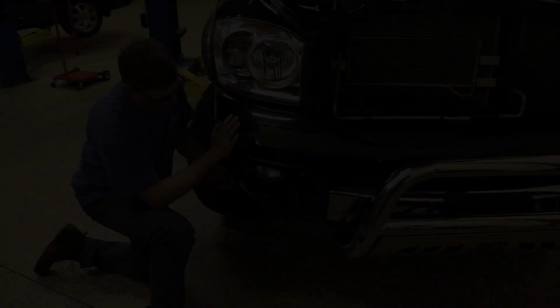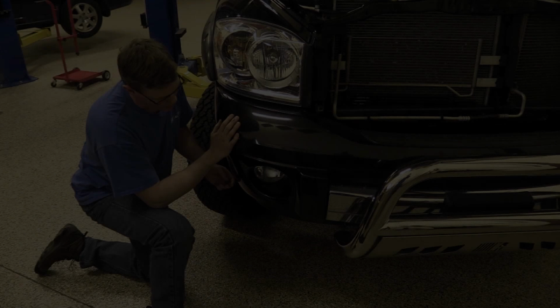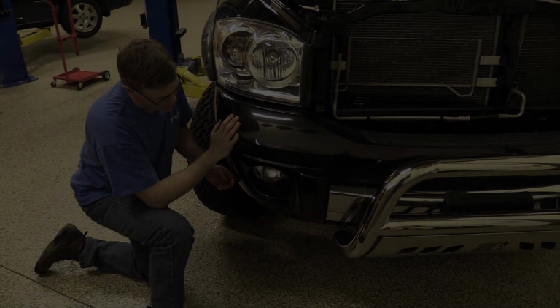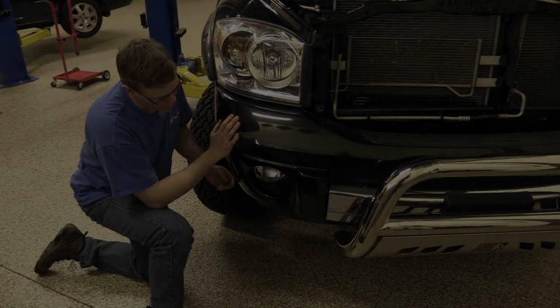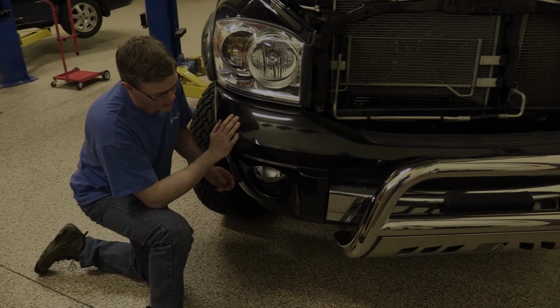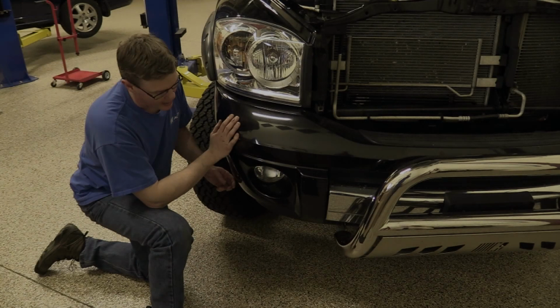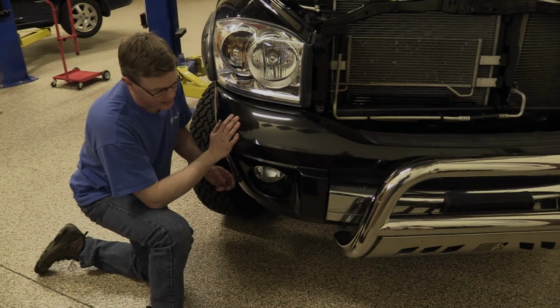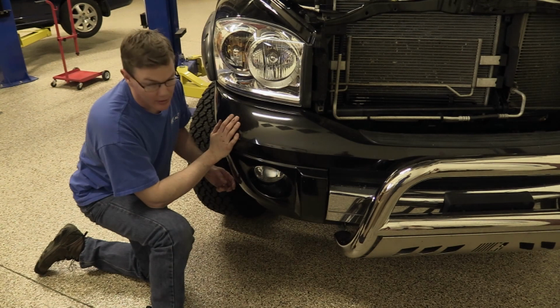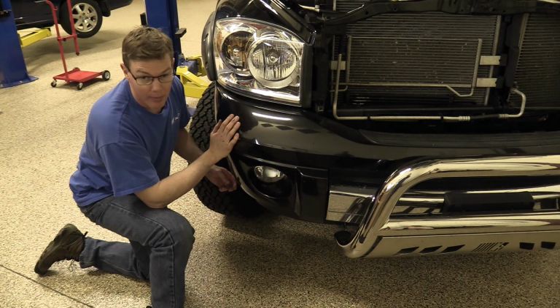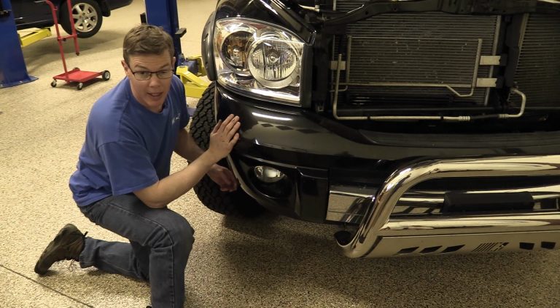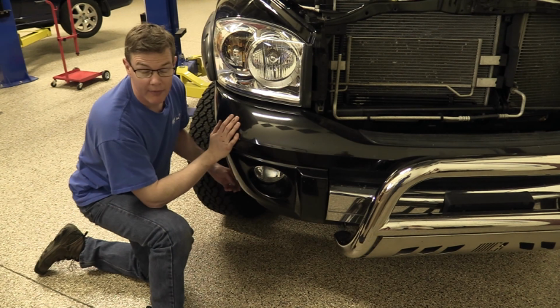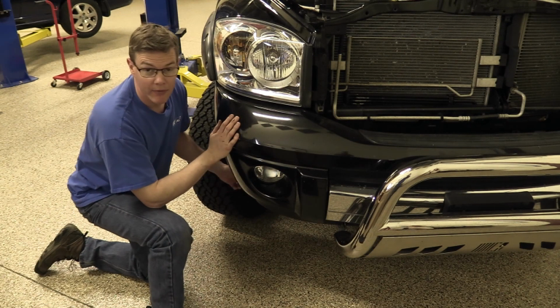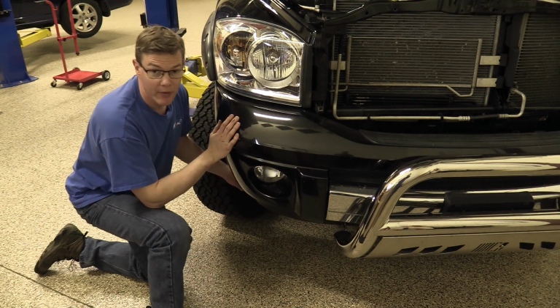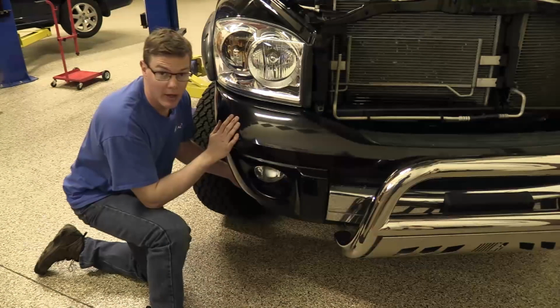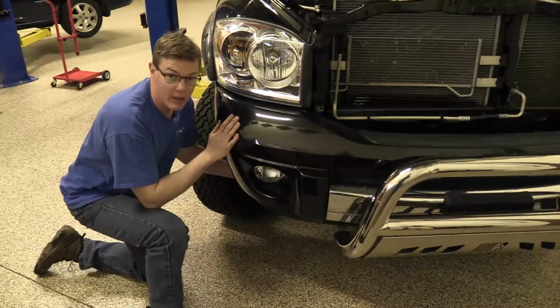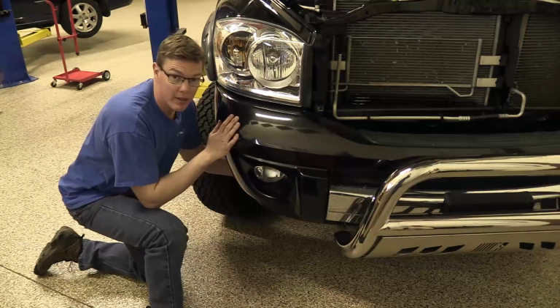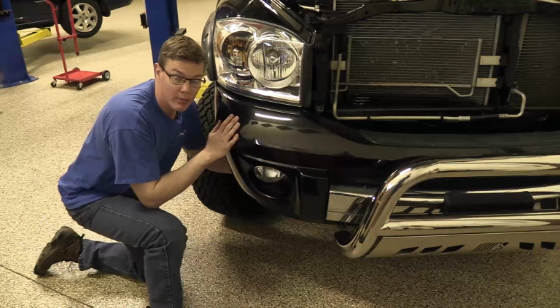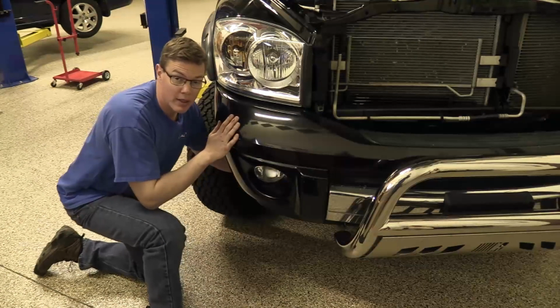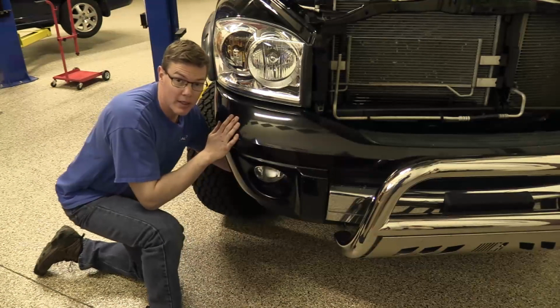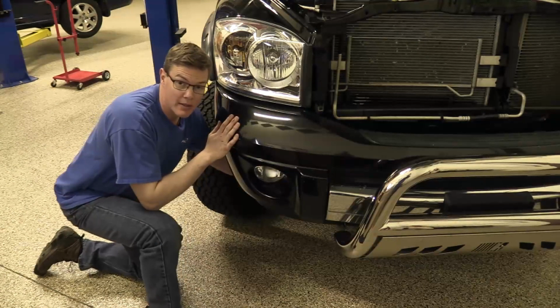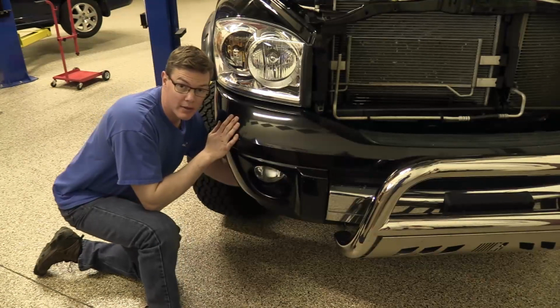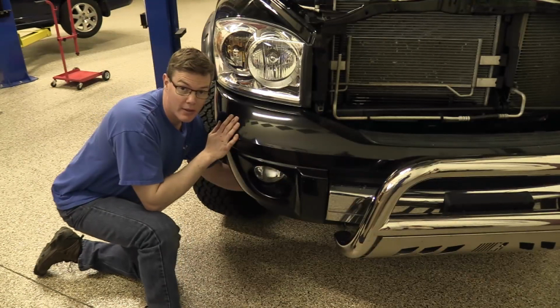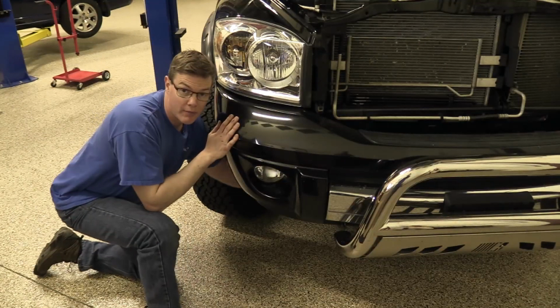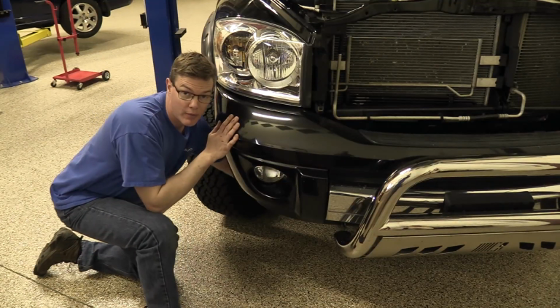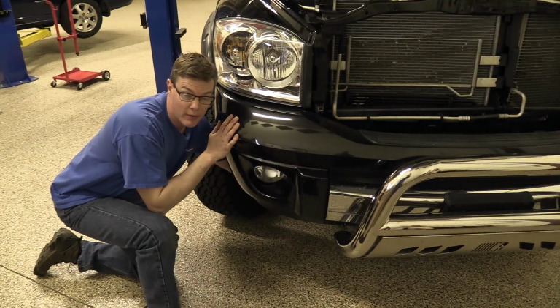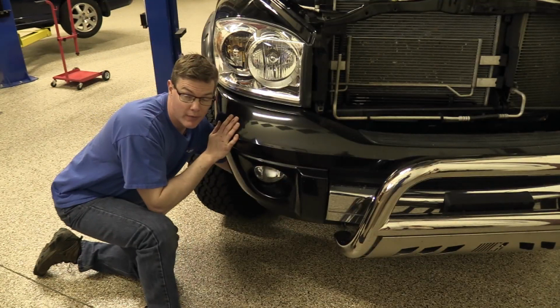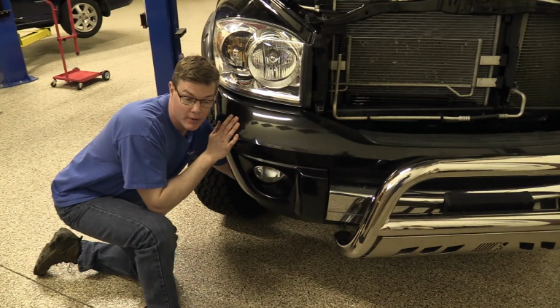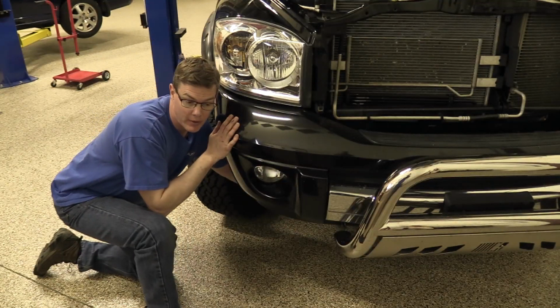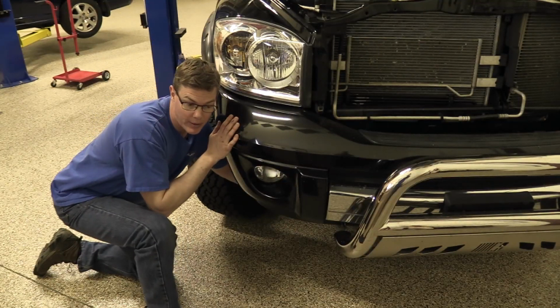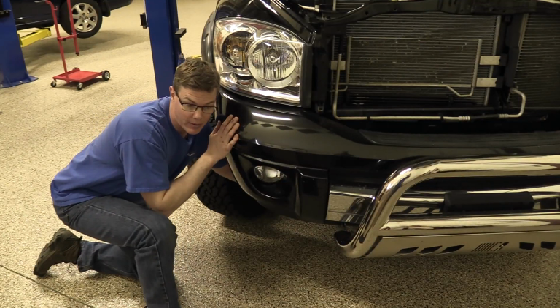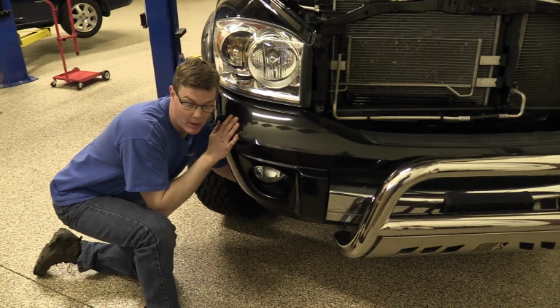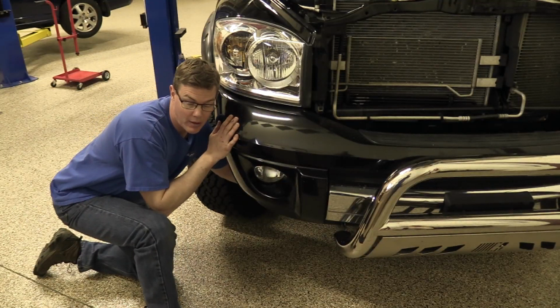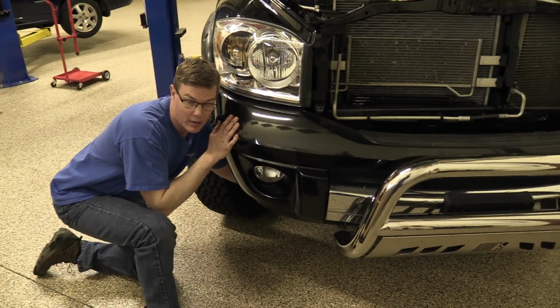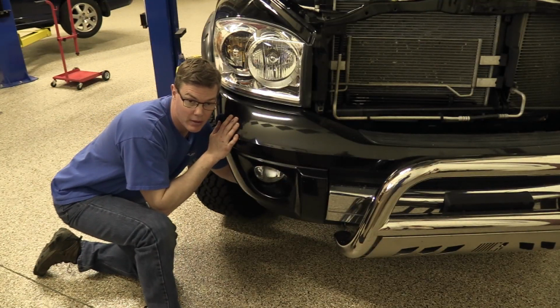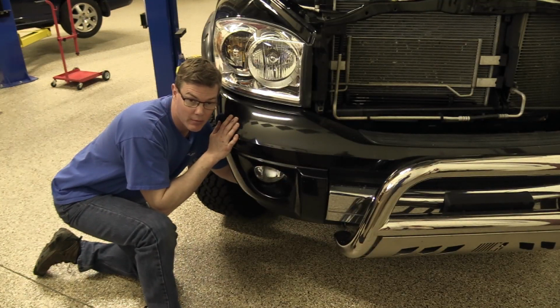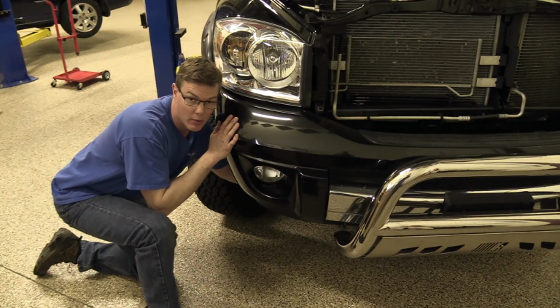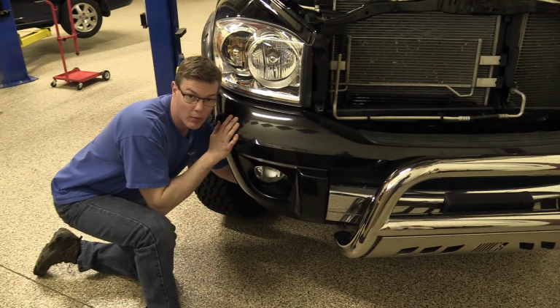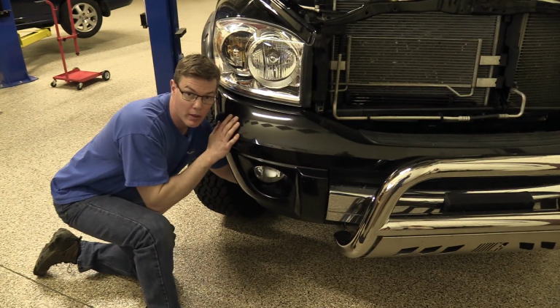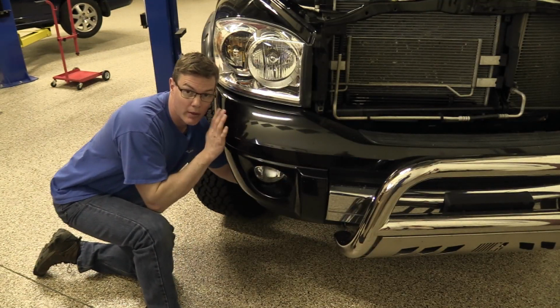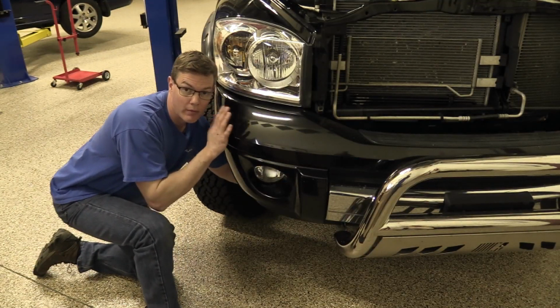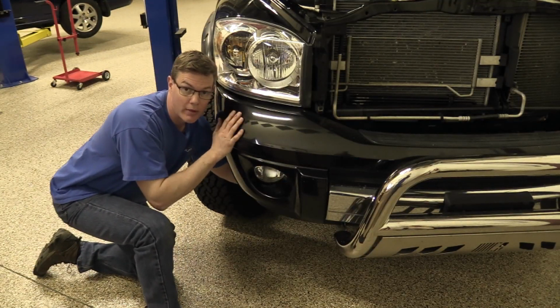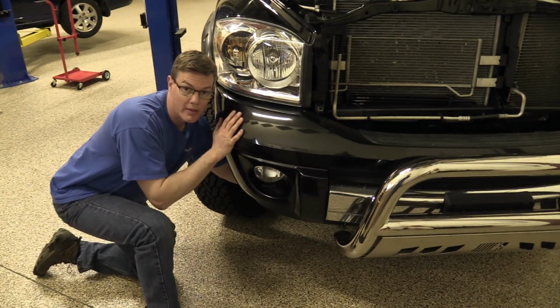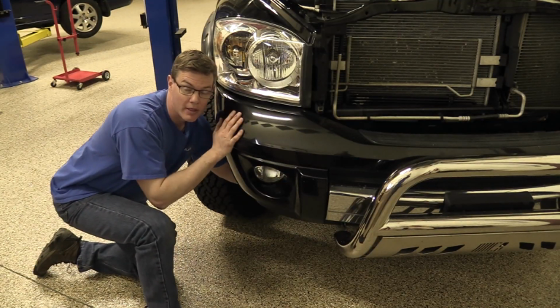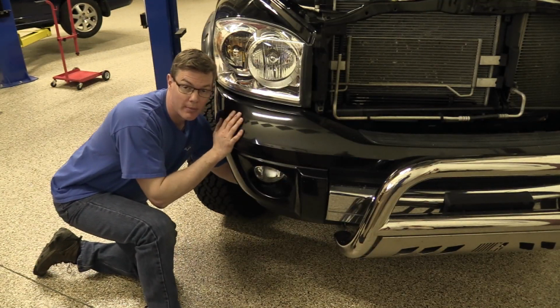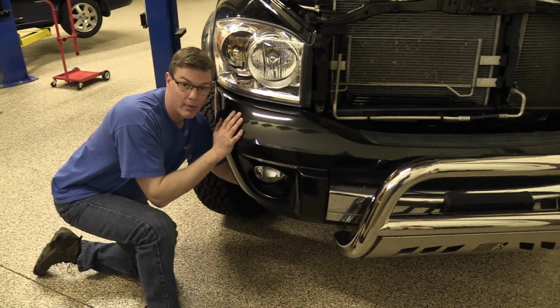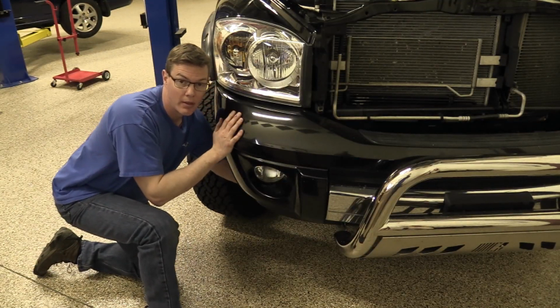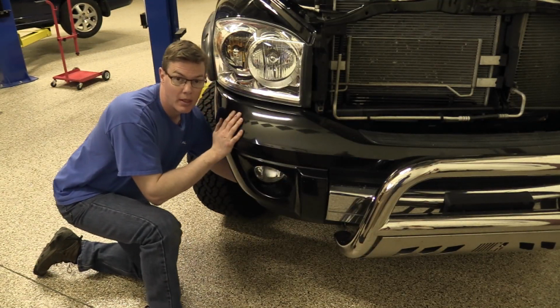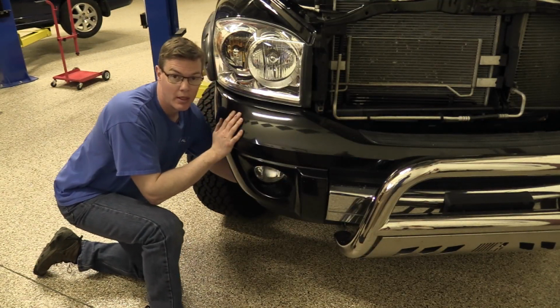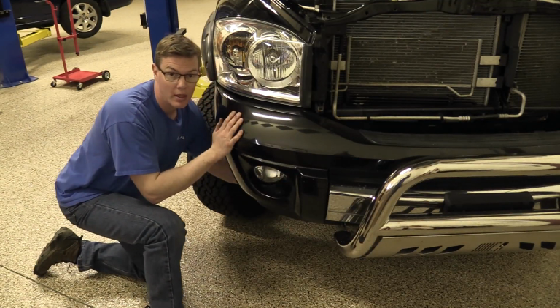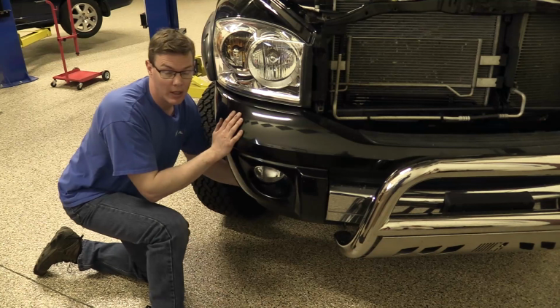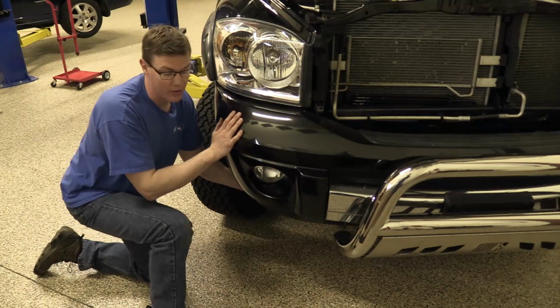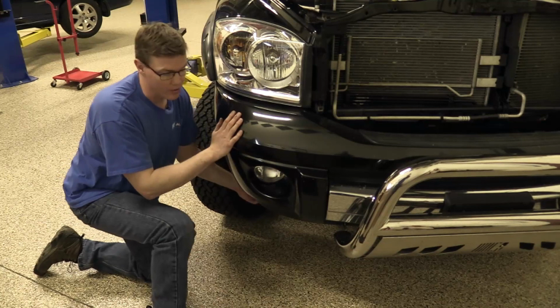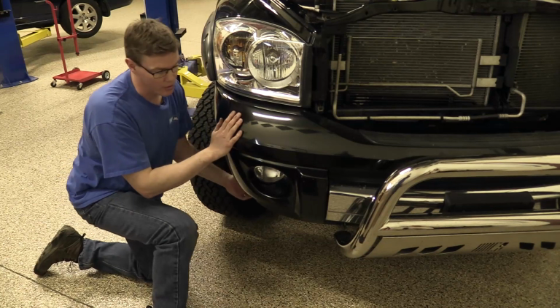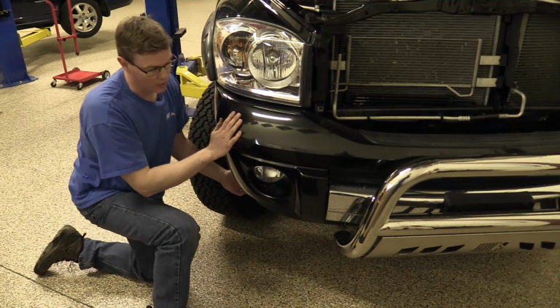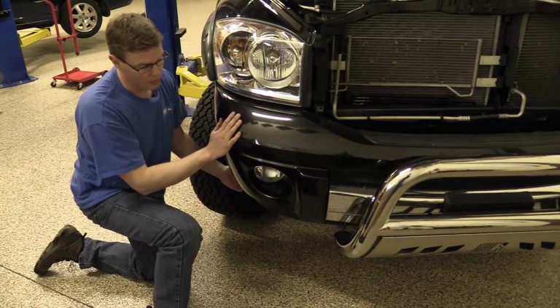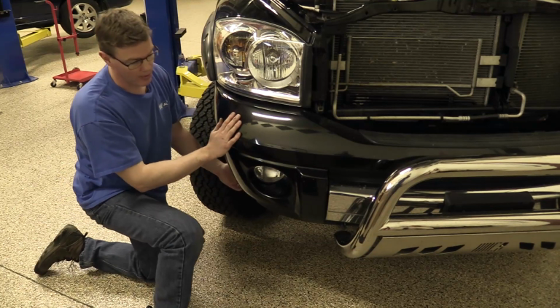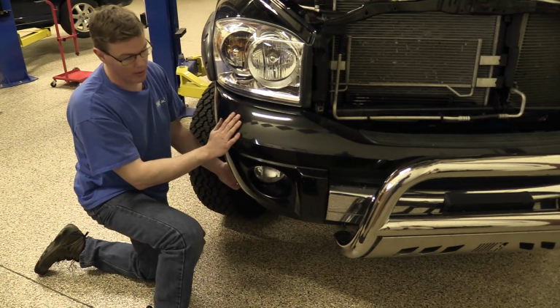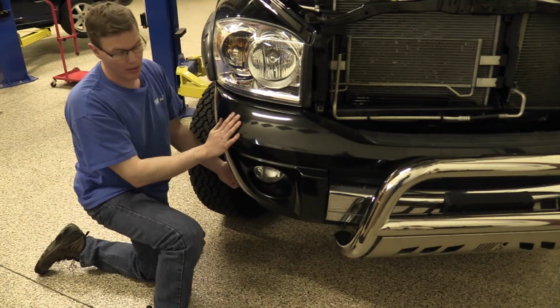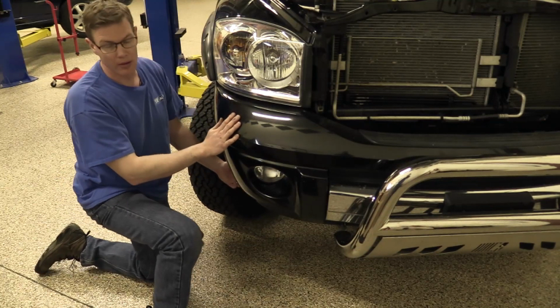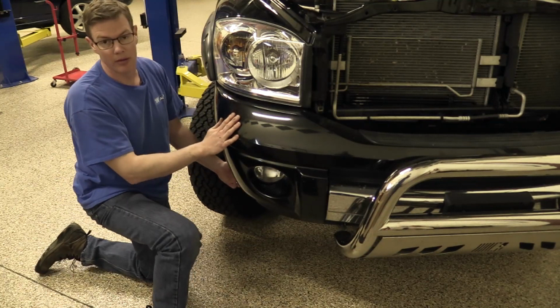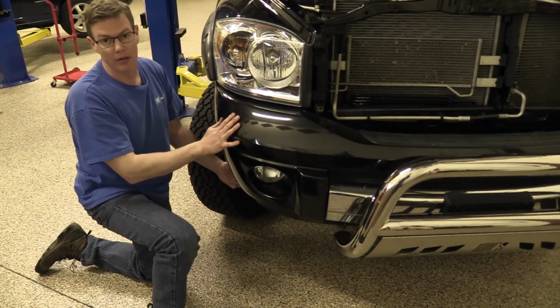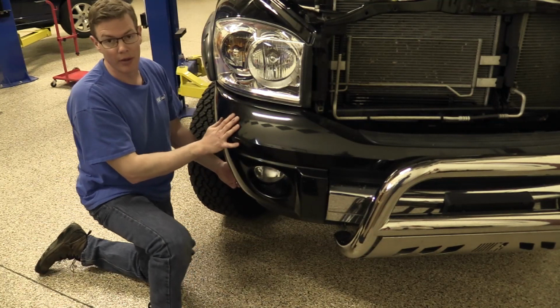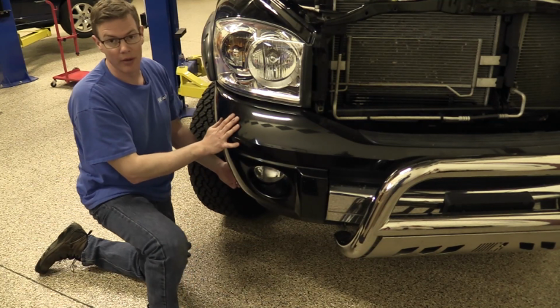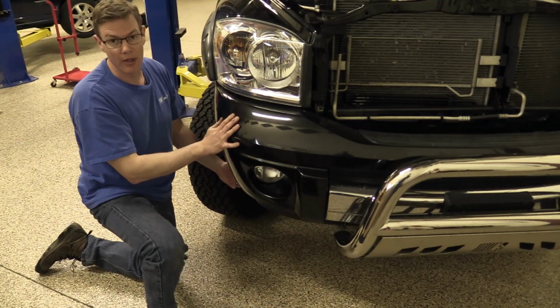You can access the back of your fog light pretty easily with the vehicle on the ground, but we're going to raise it up and just show you better underneath.